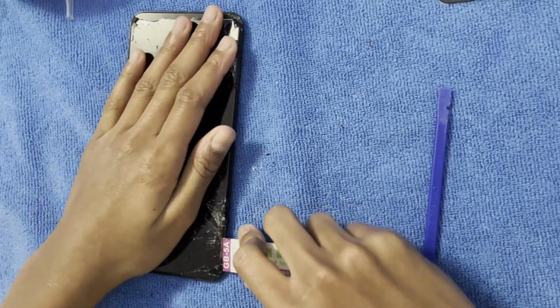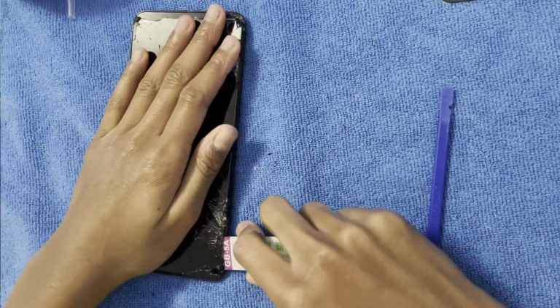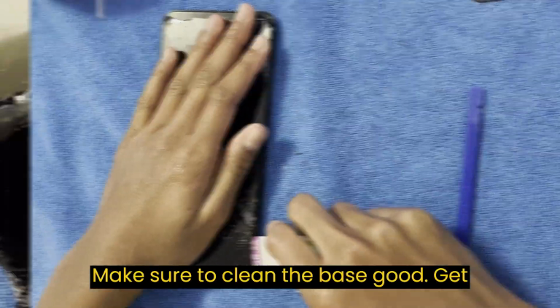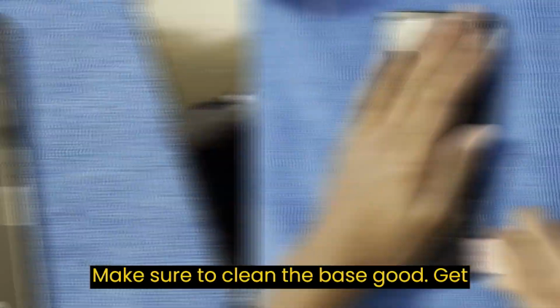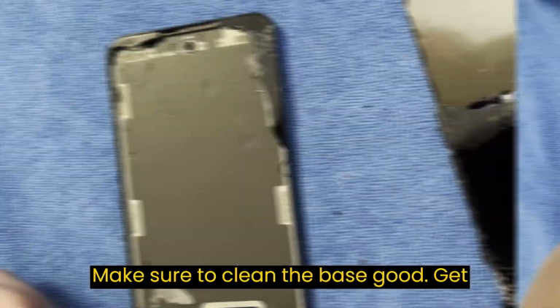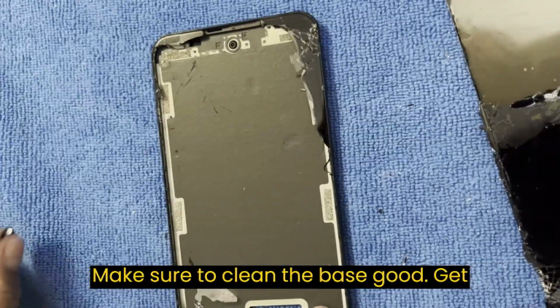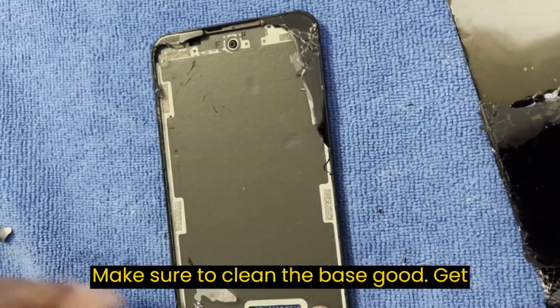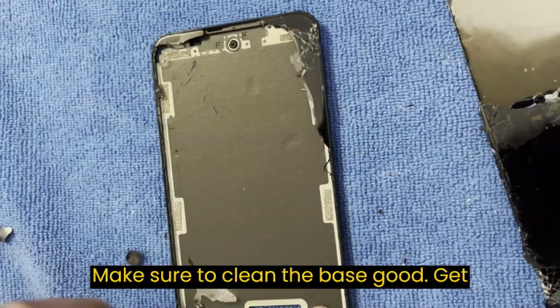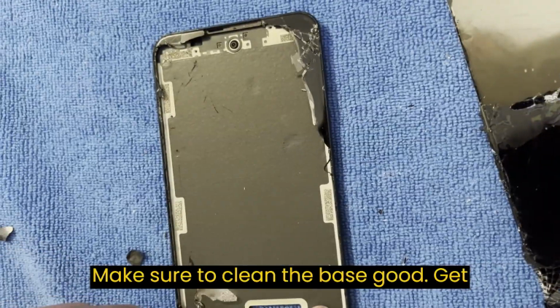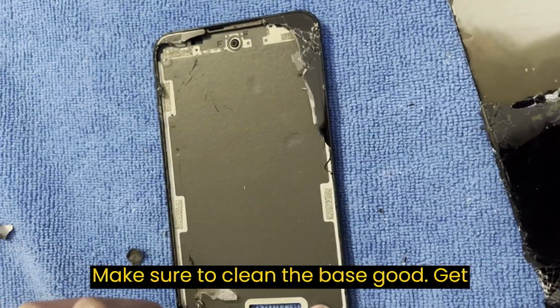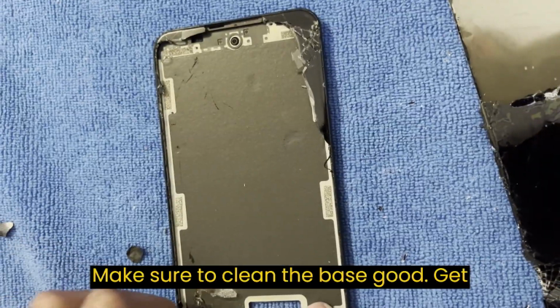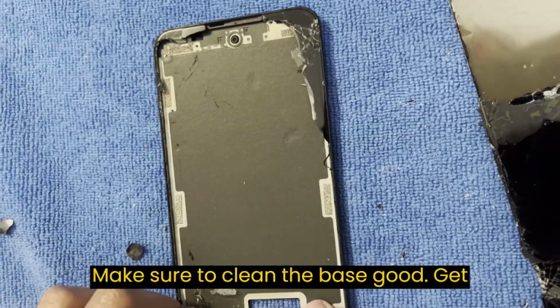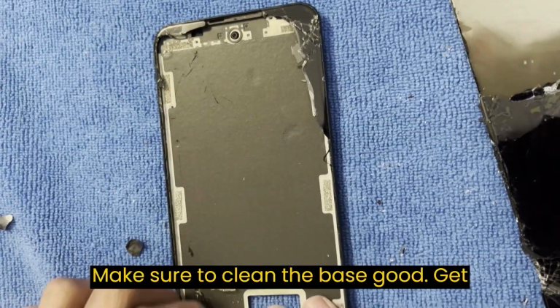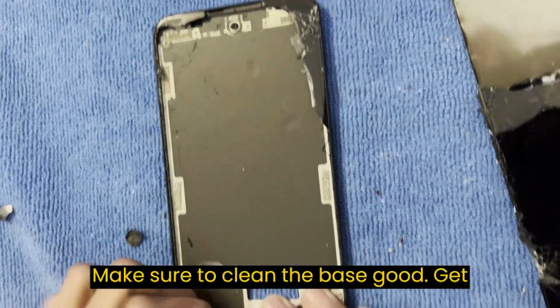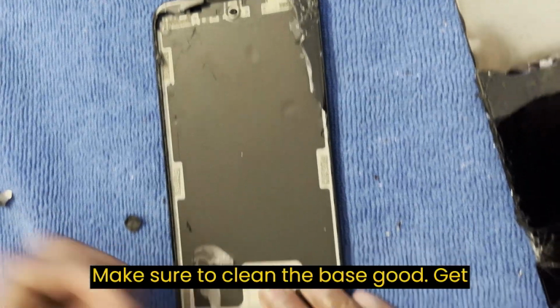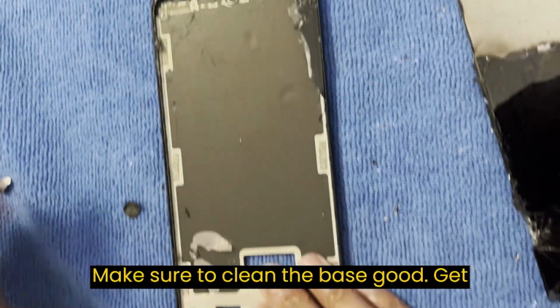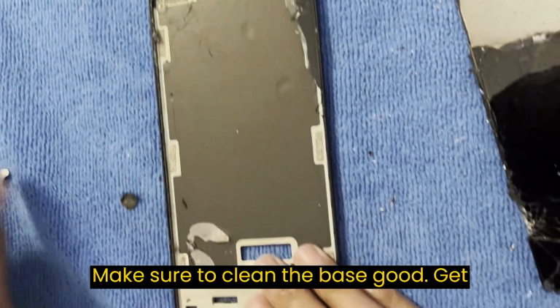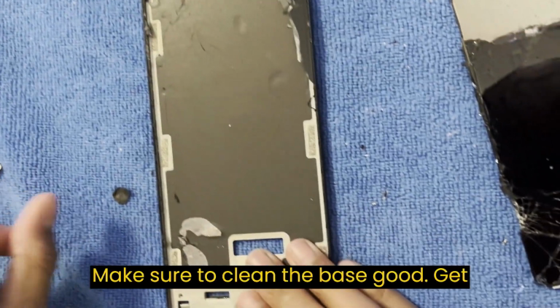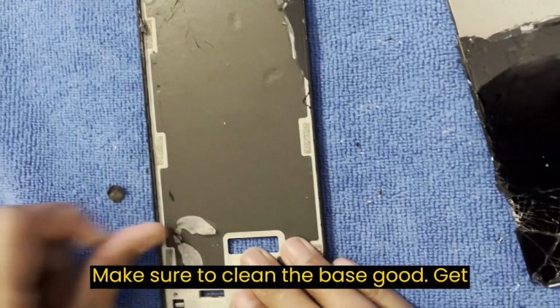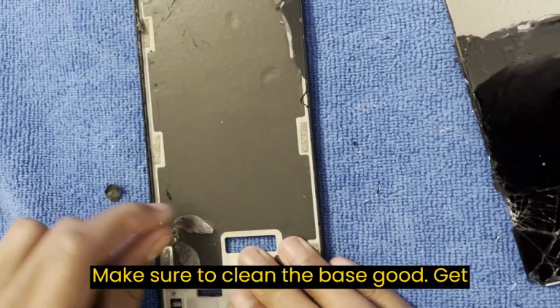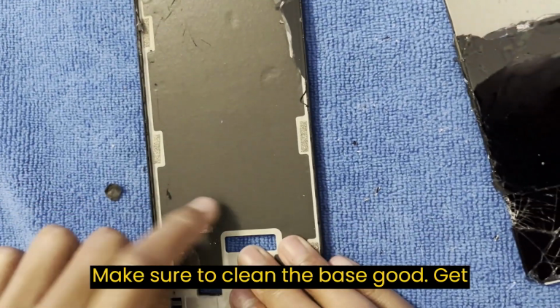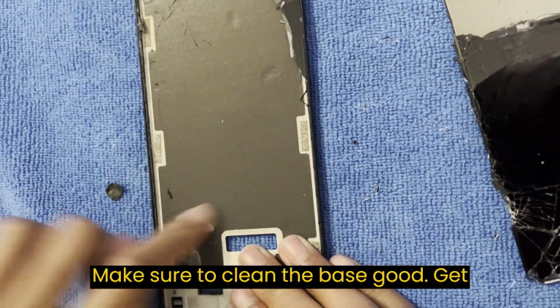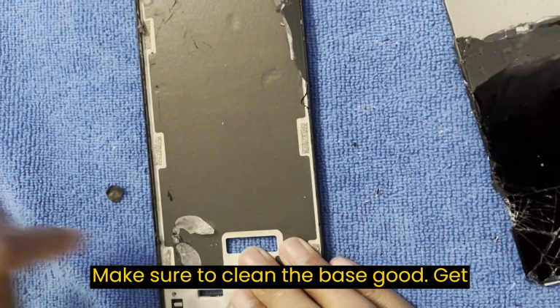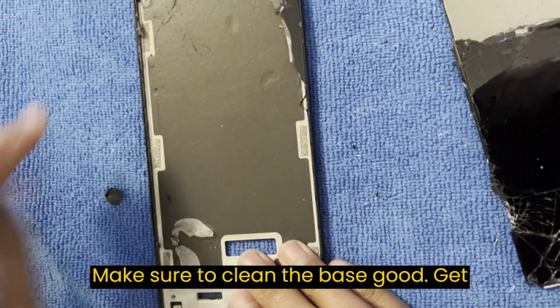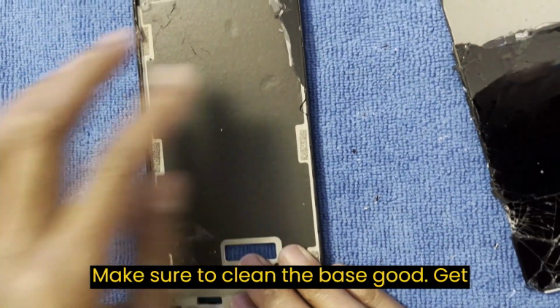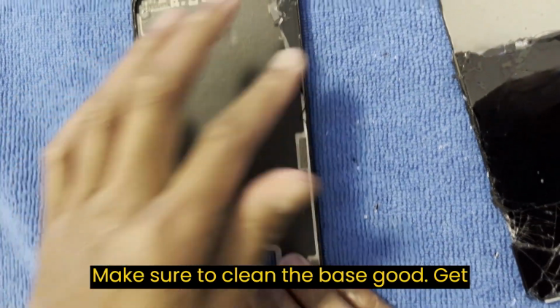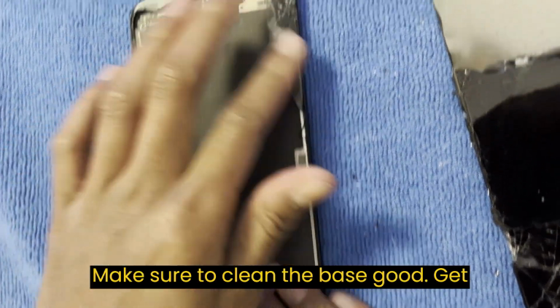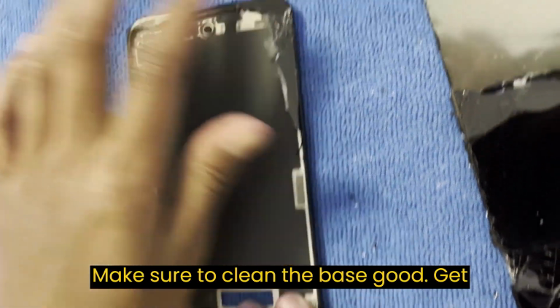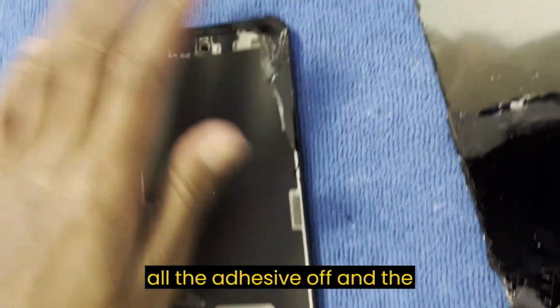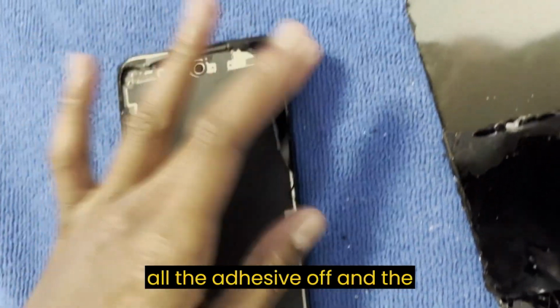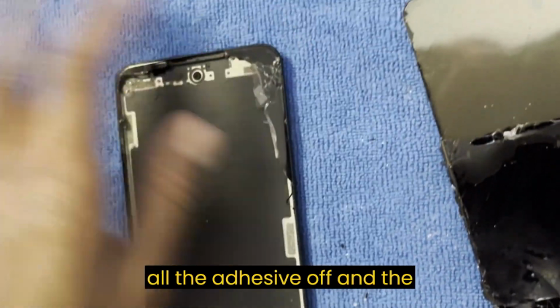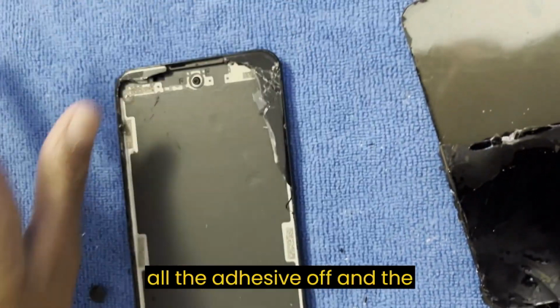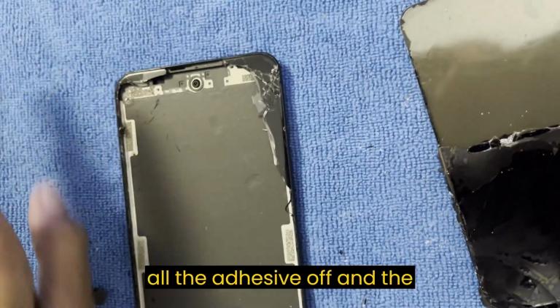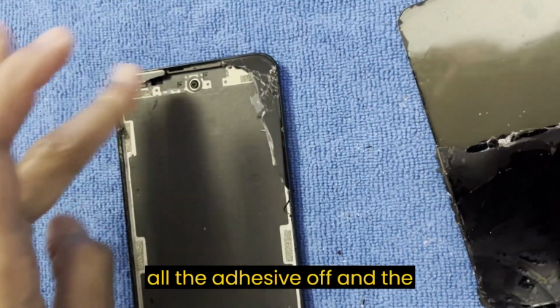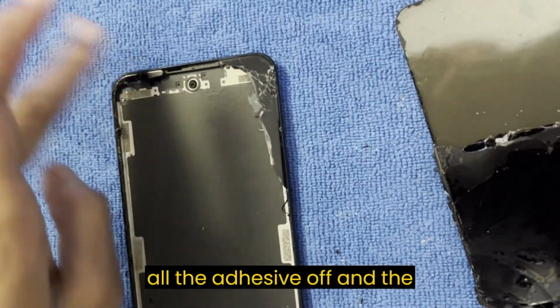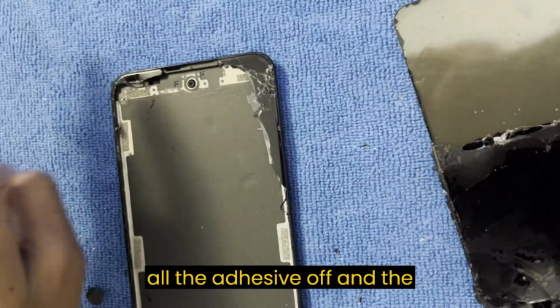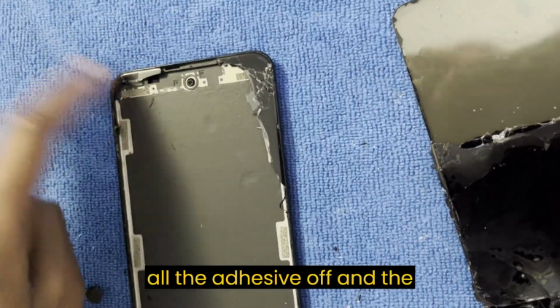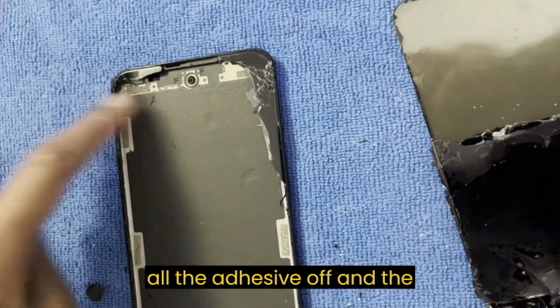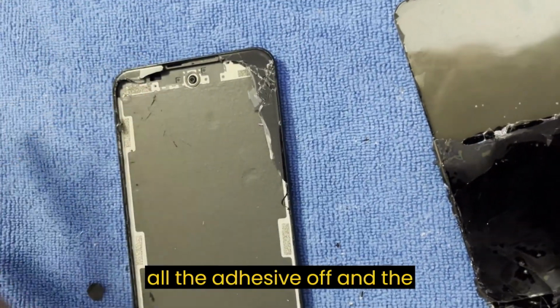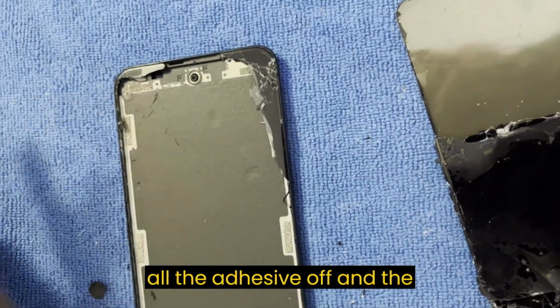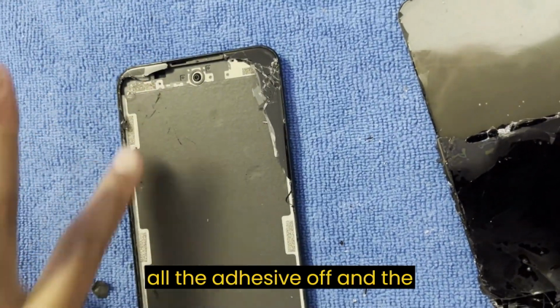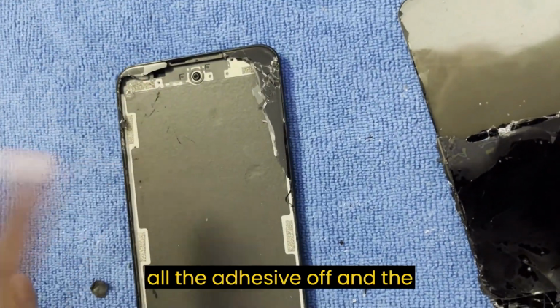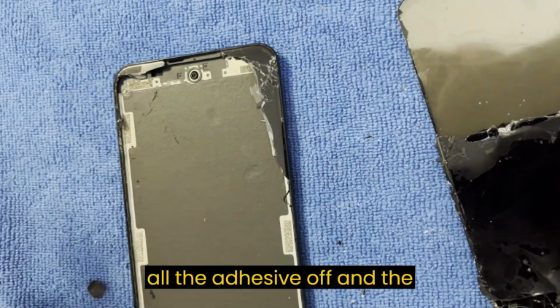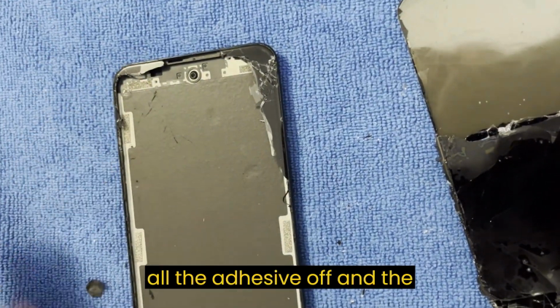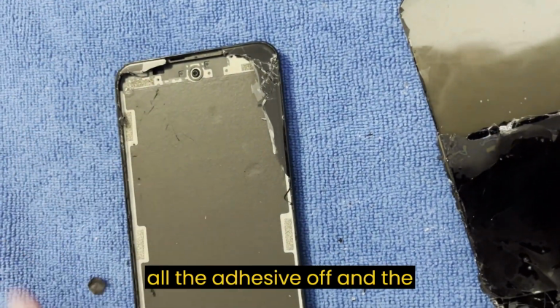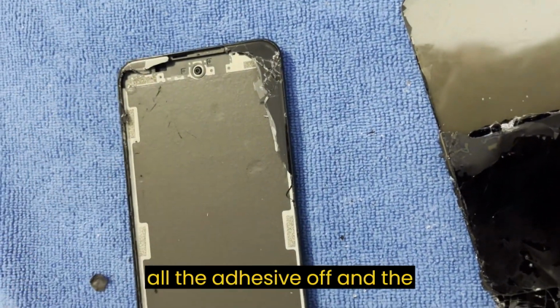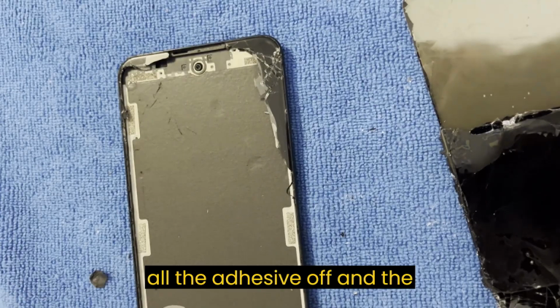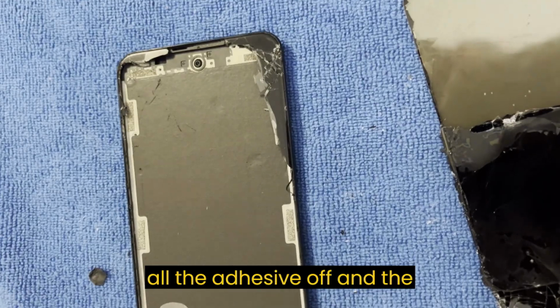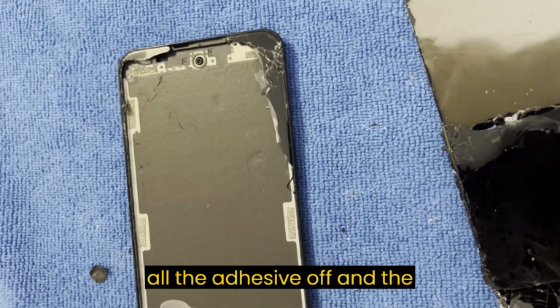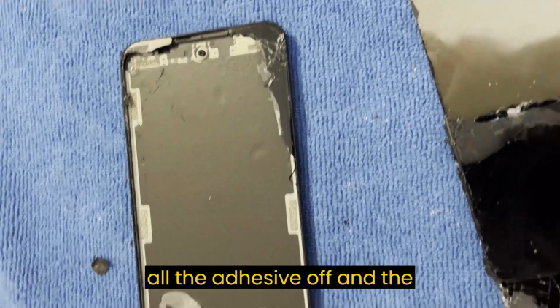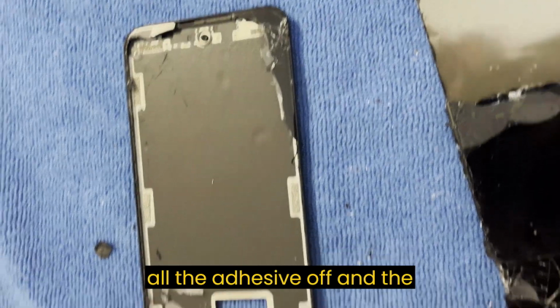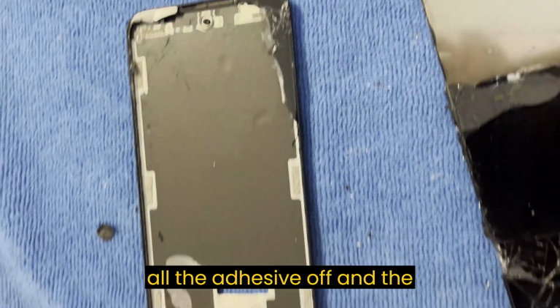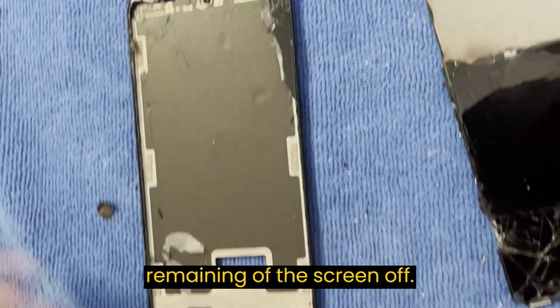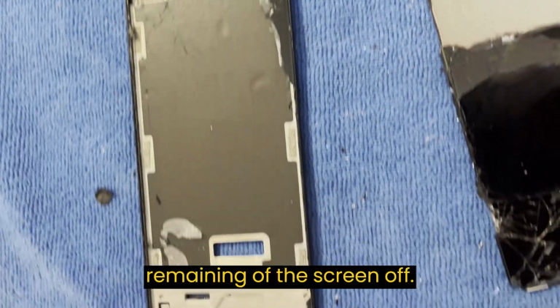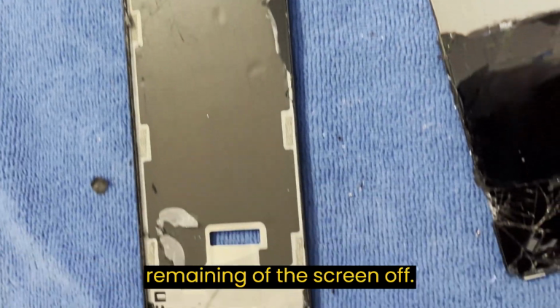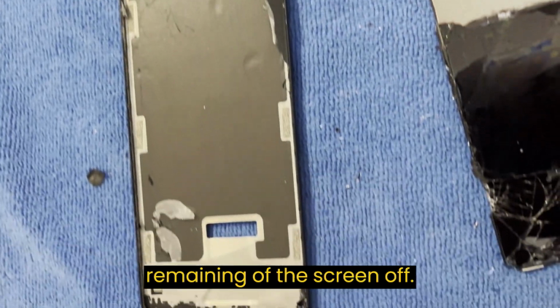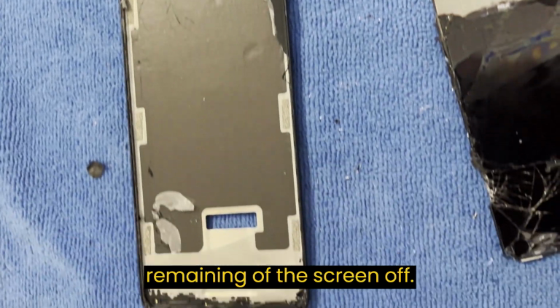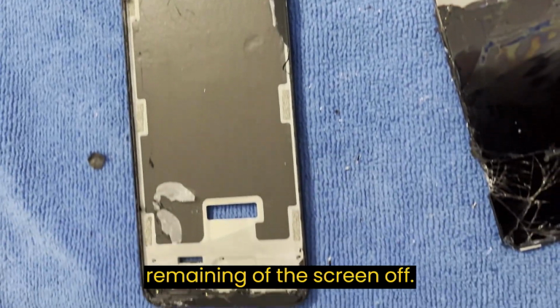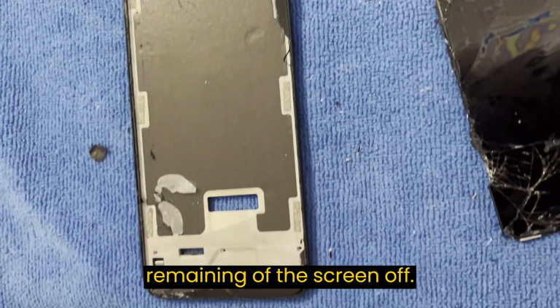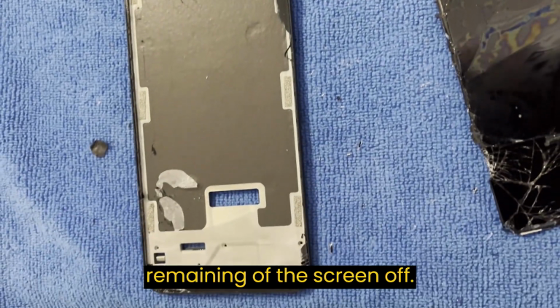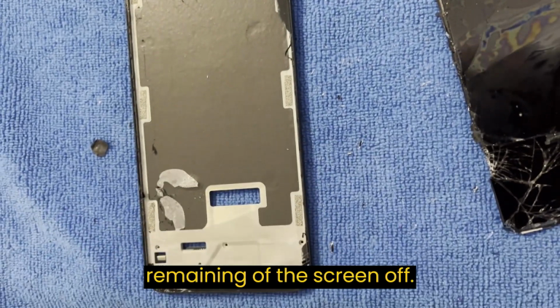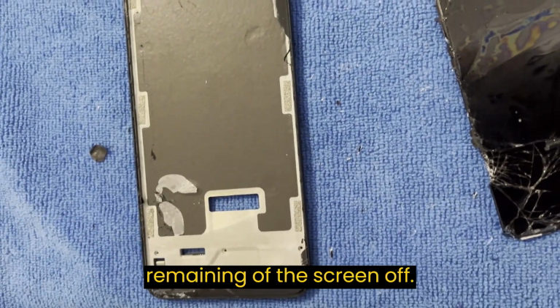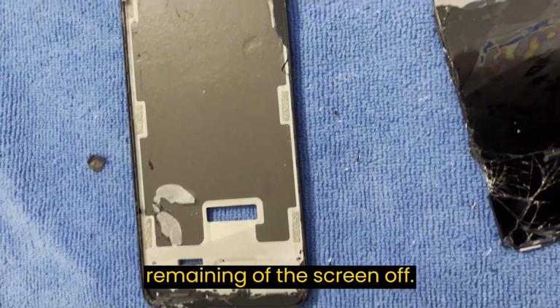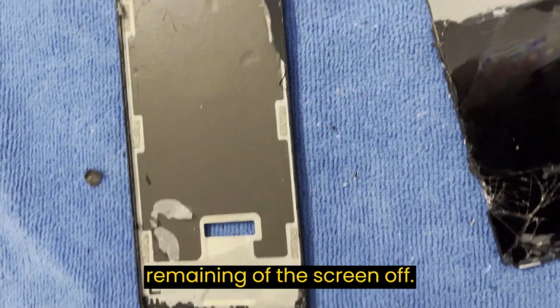Make sure to clean the base thoroughly — get all the adhesive off and the remaining pieces of the screen.